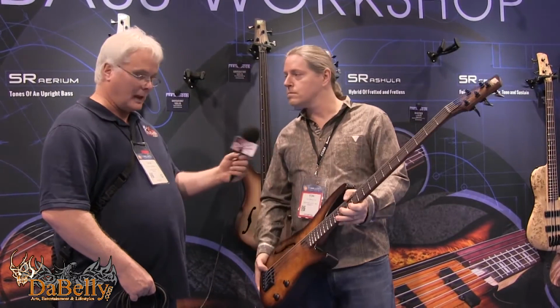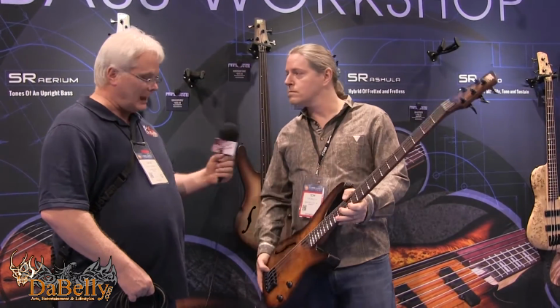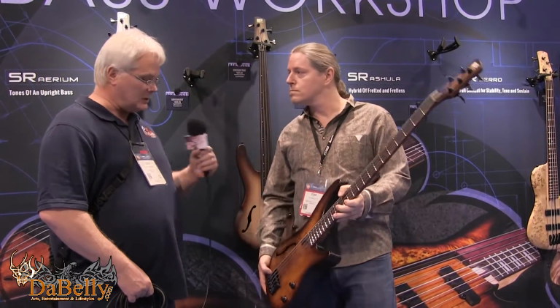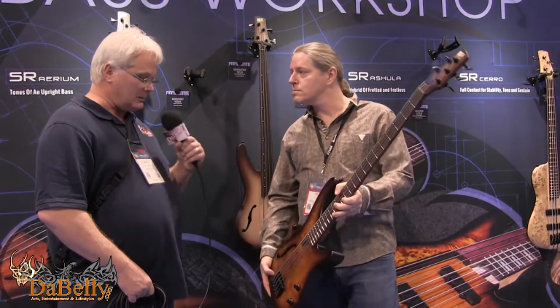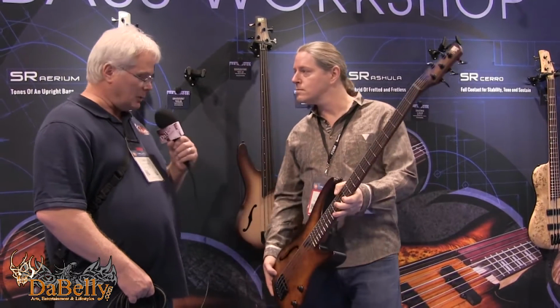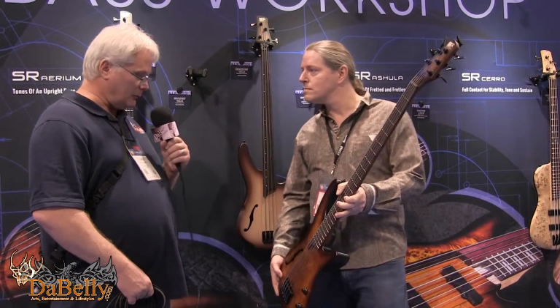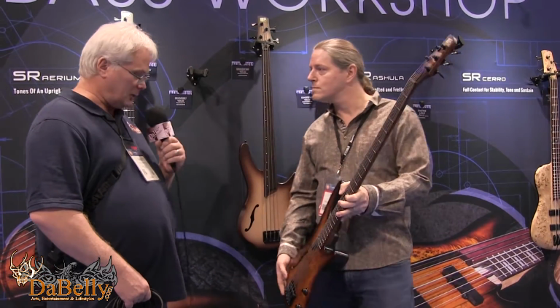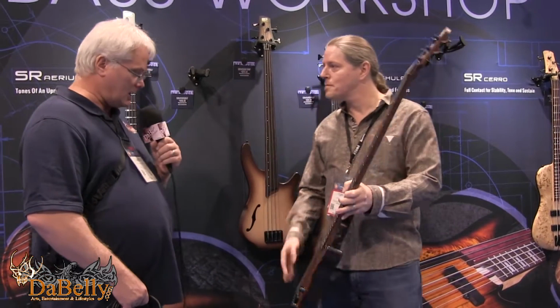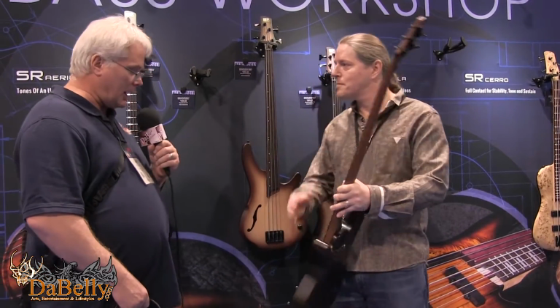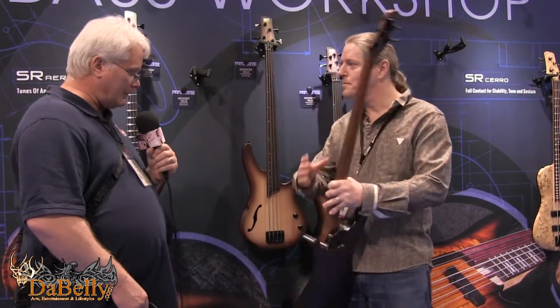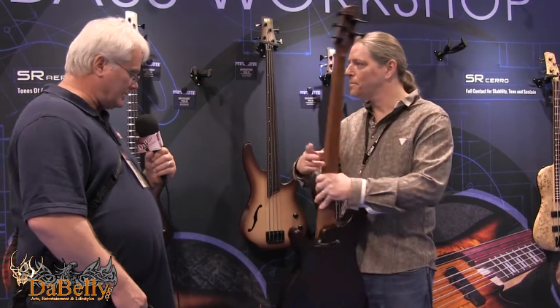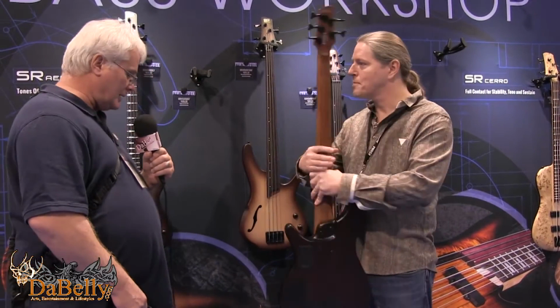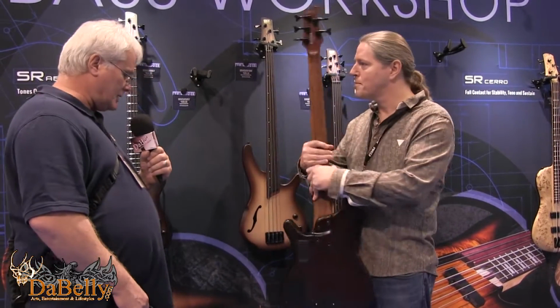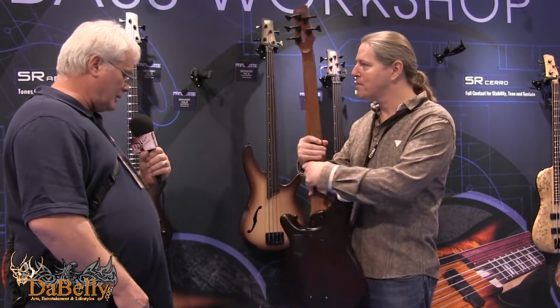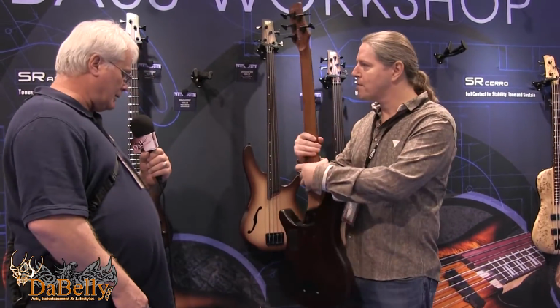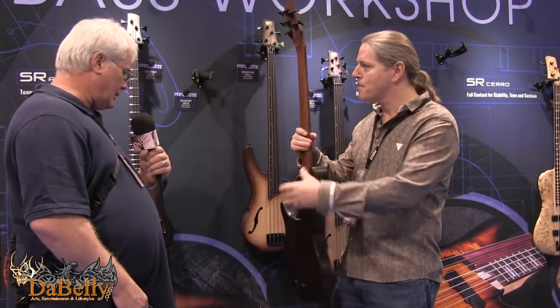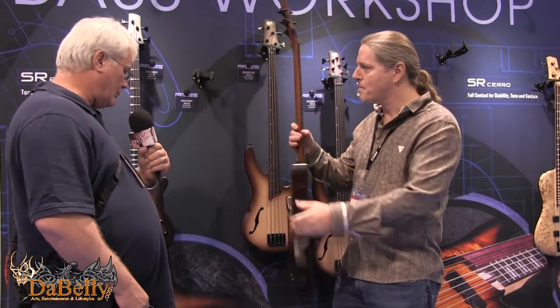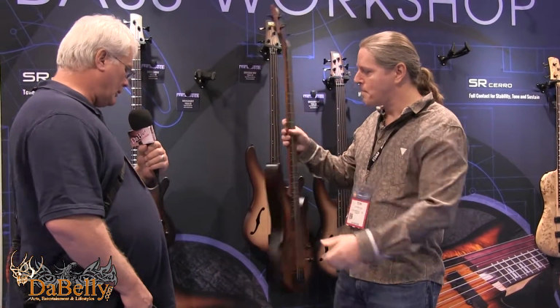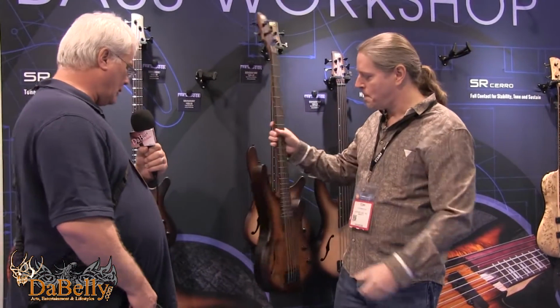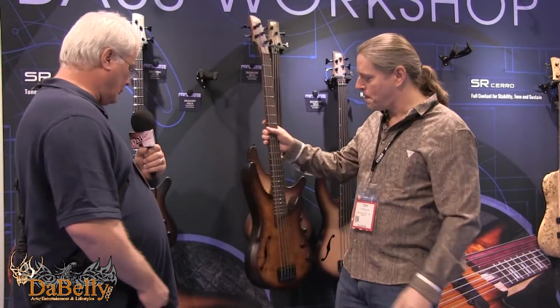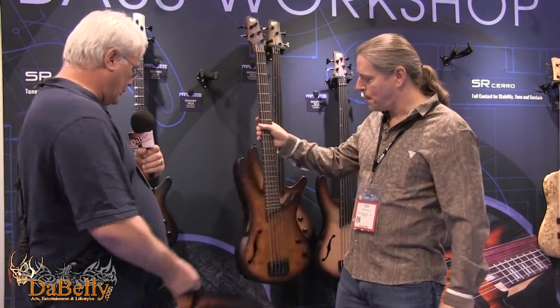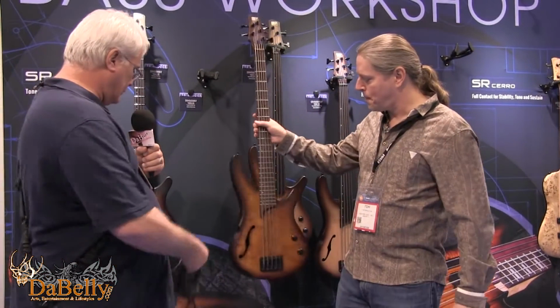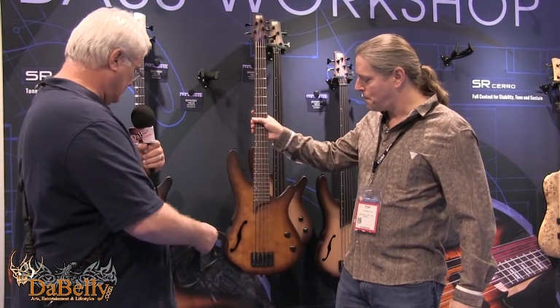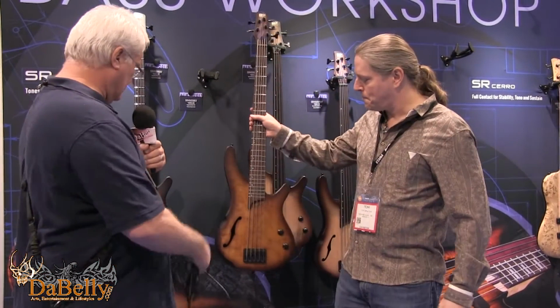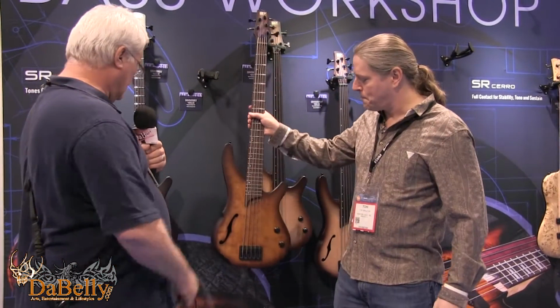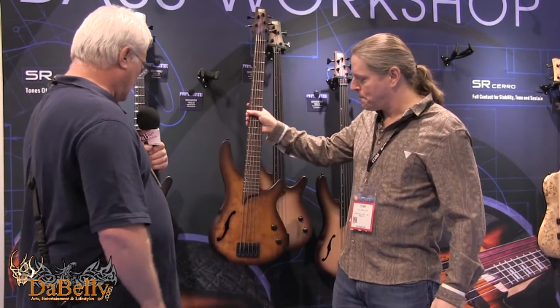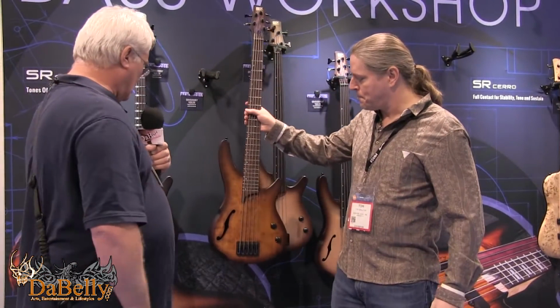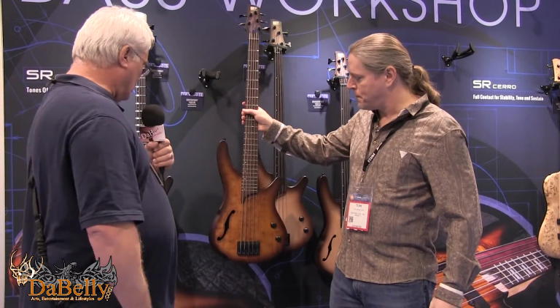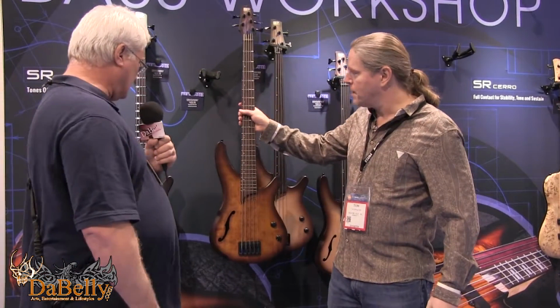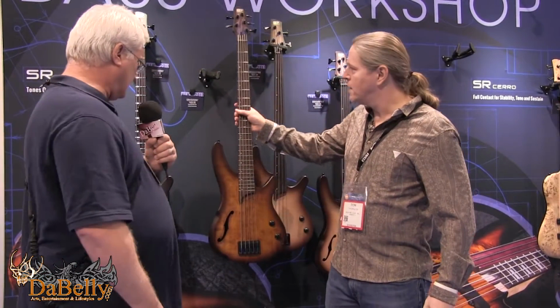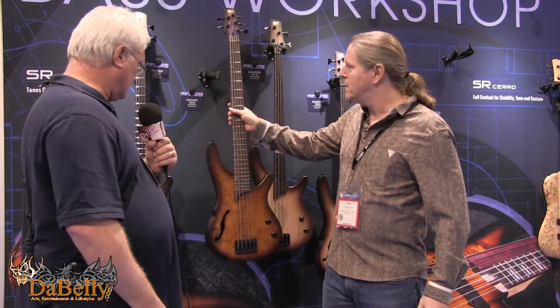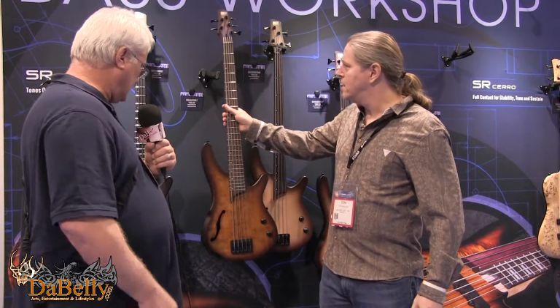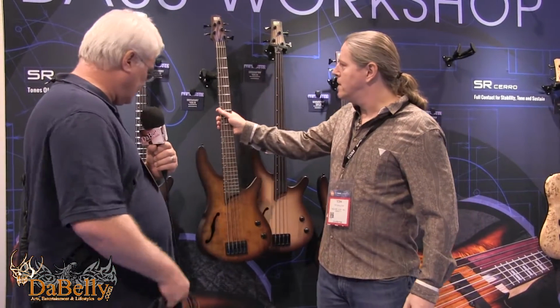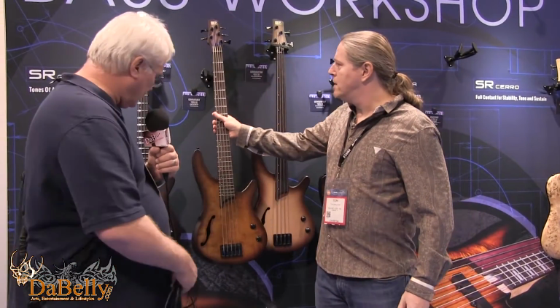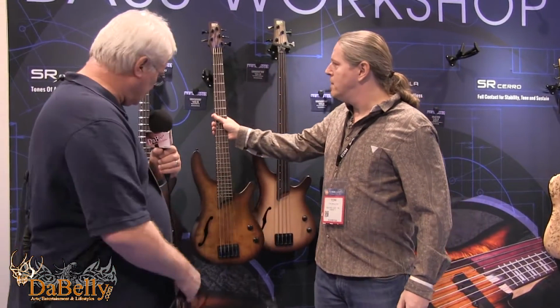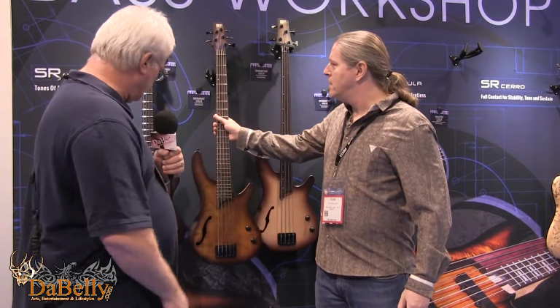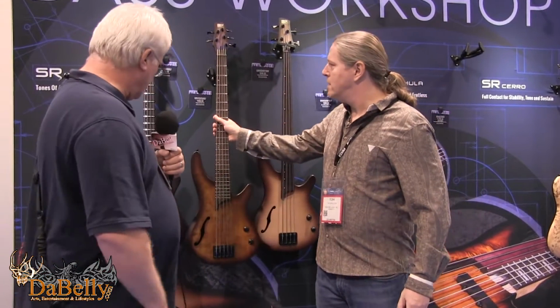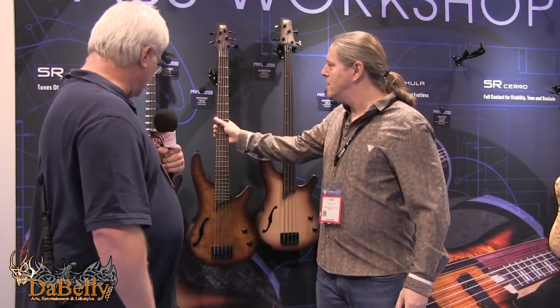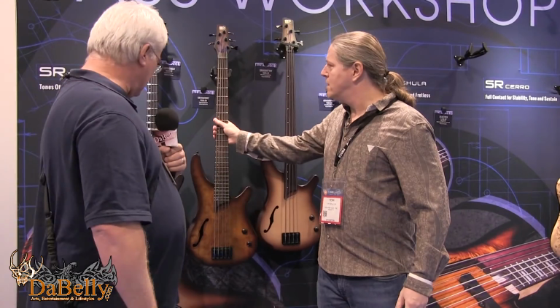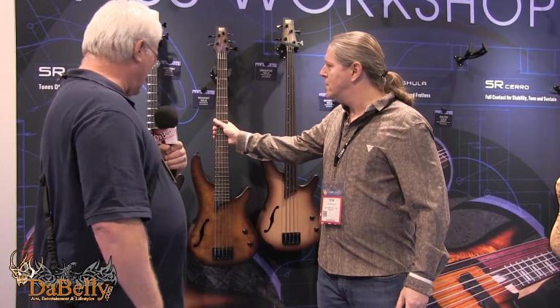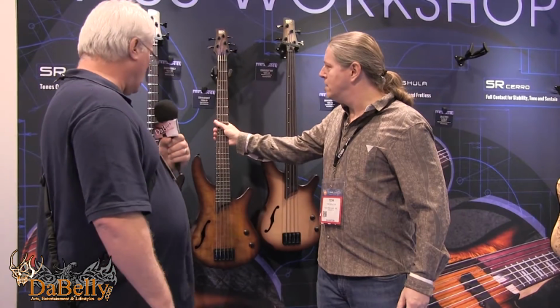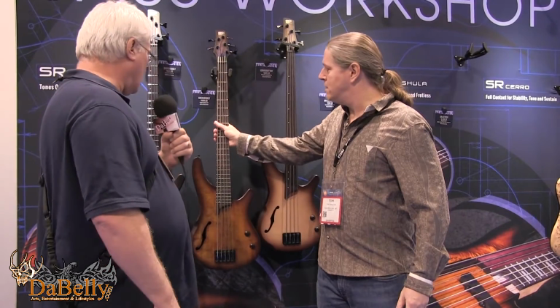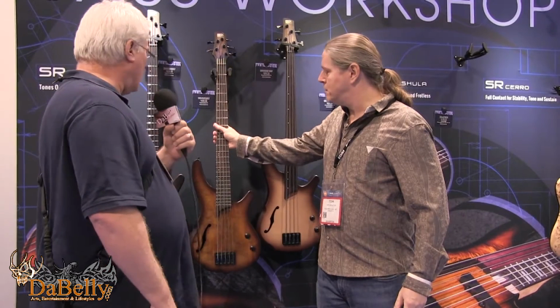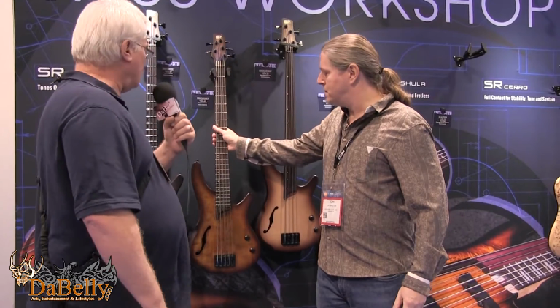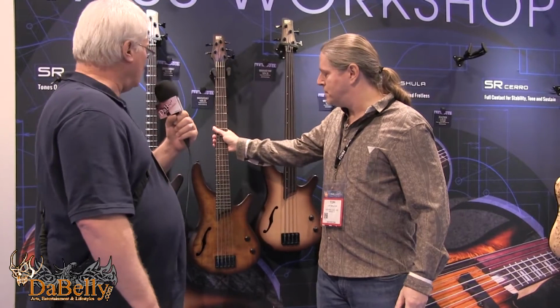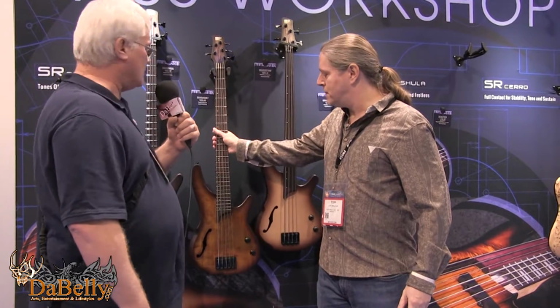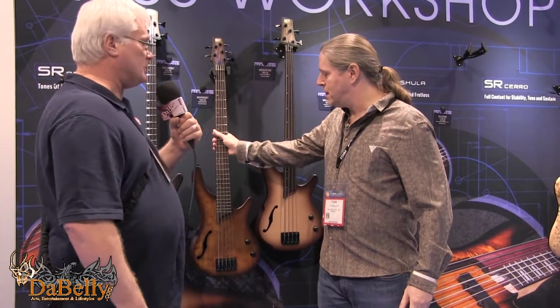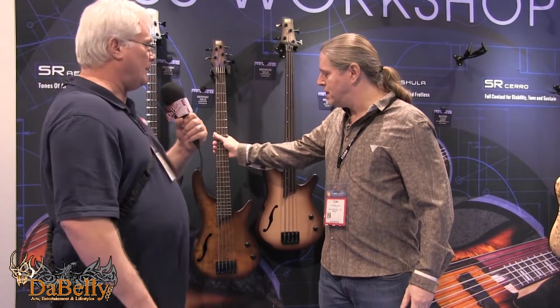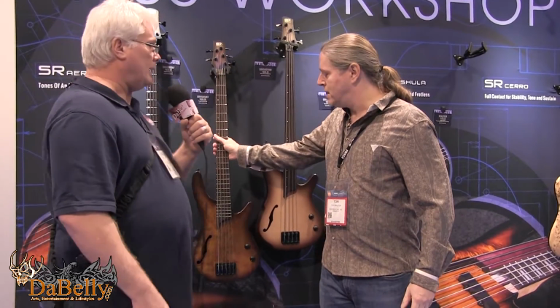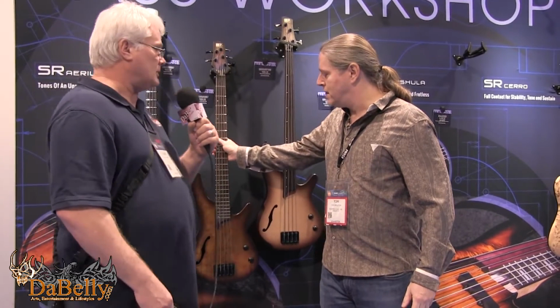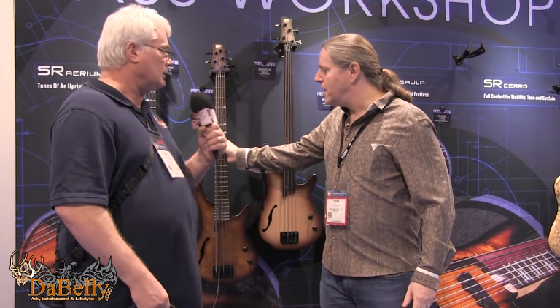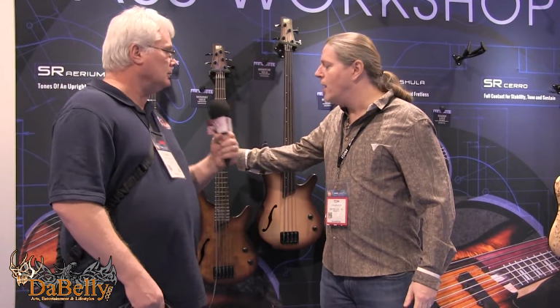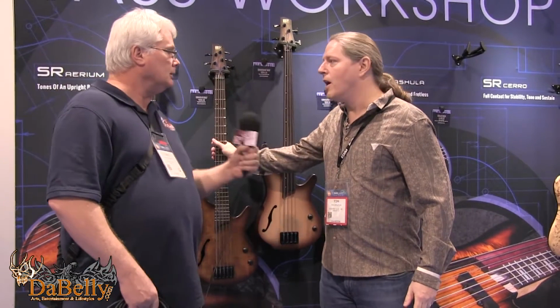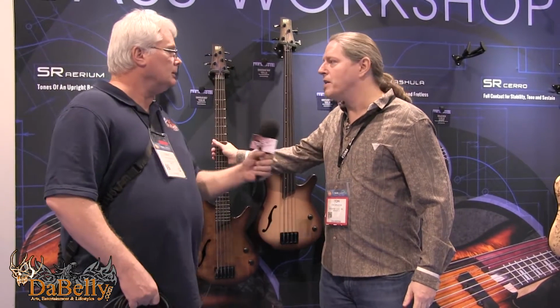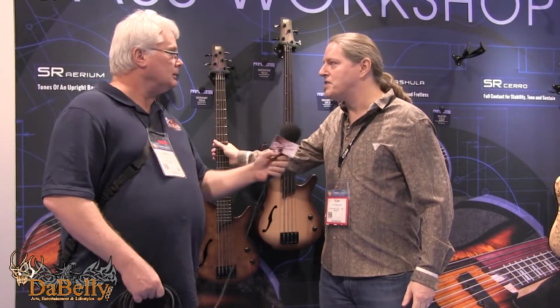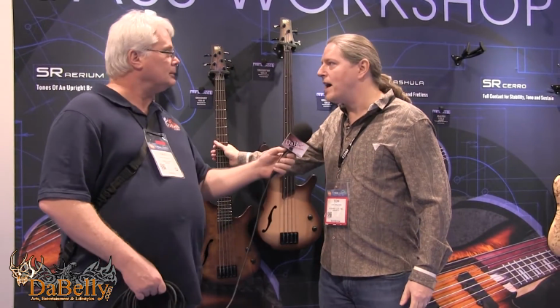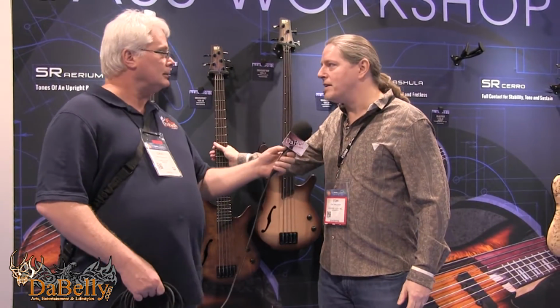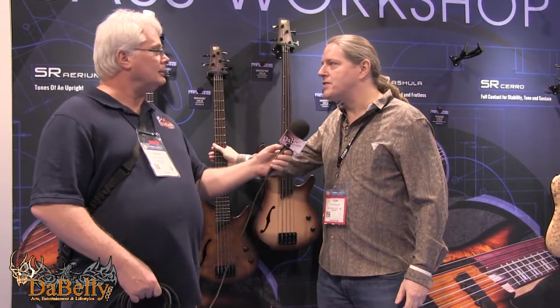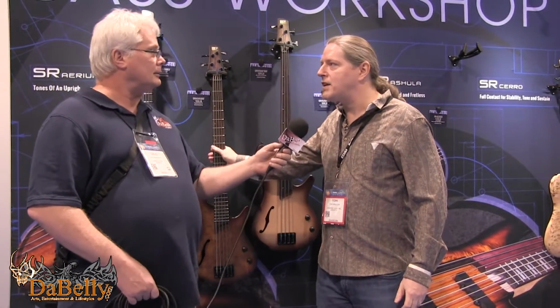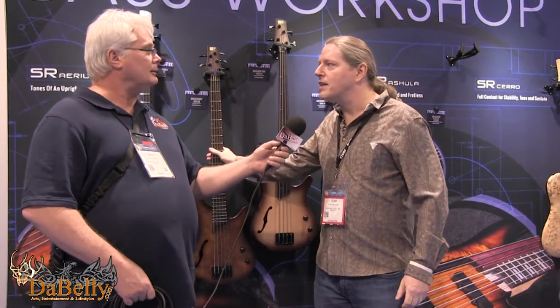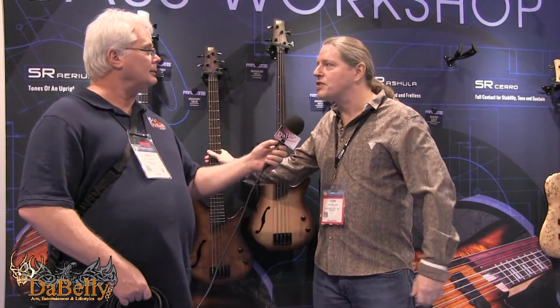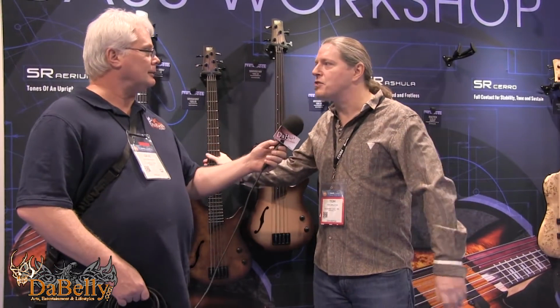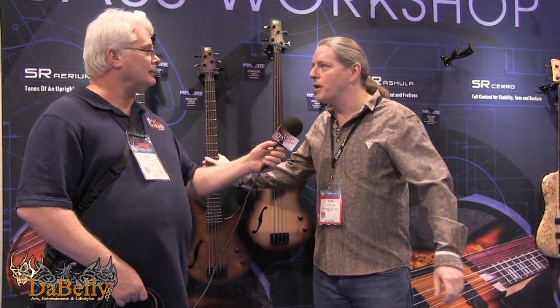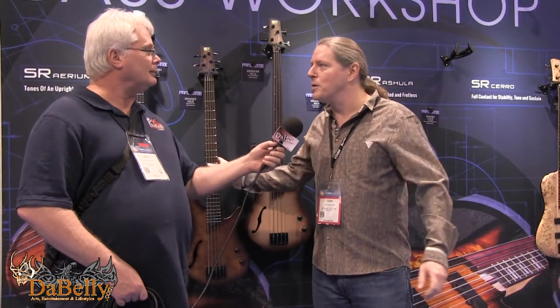That is a beautiful instrument. I bet the sound with that acoustic sound hole cut into it must be amazing. The sound is incredible.